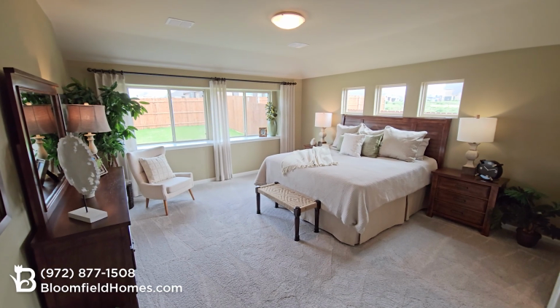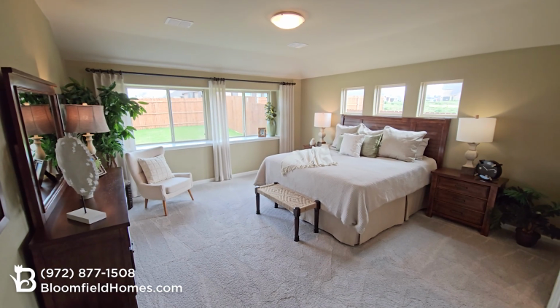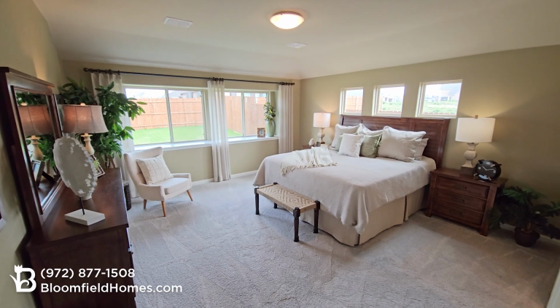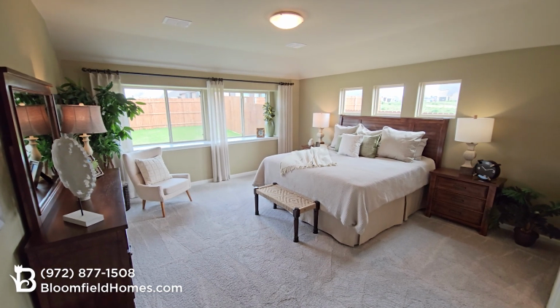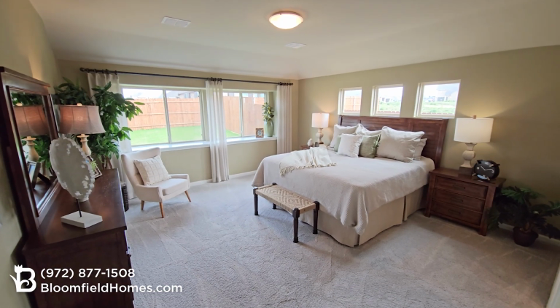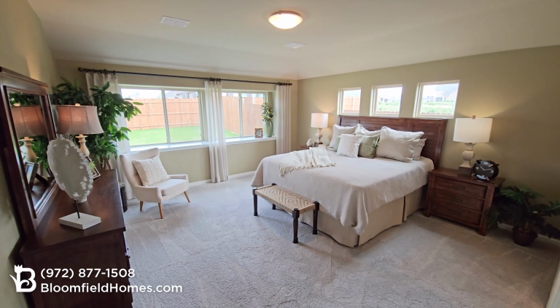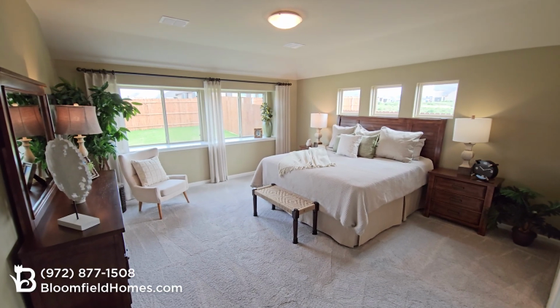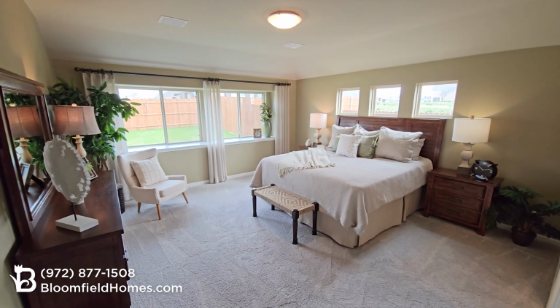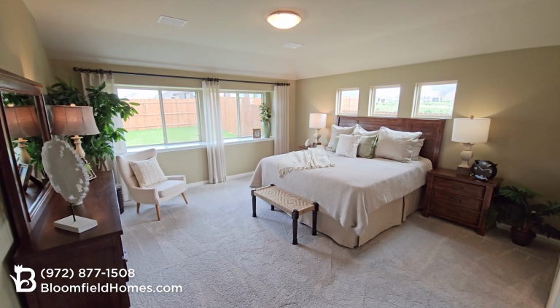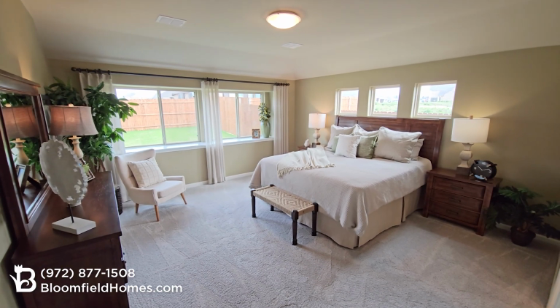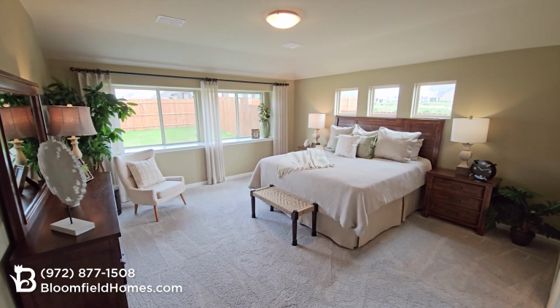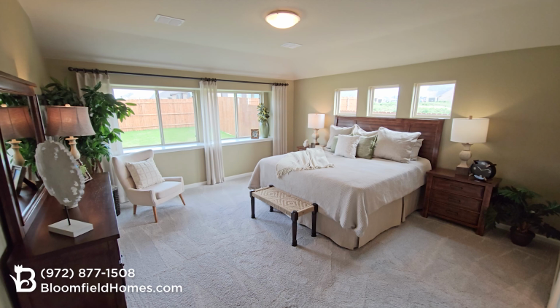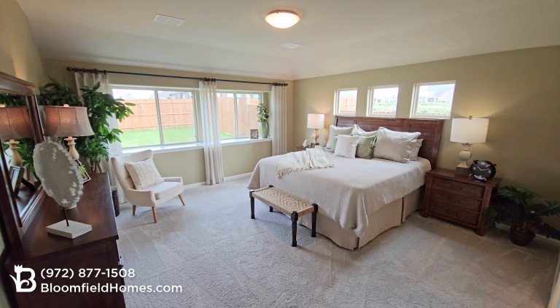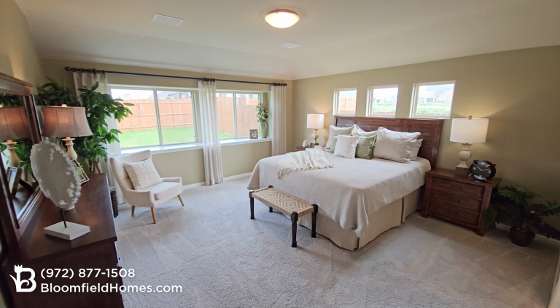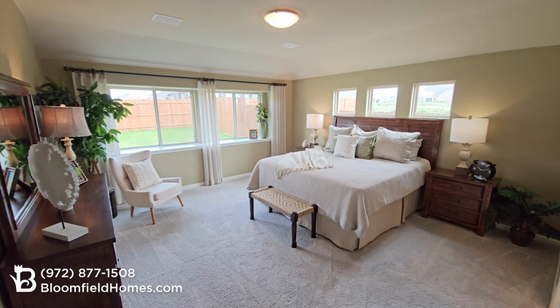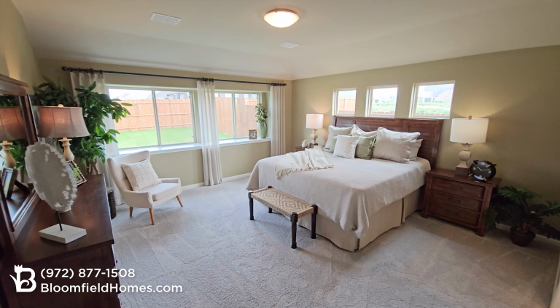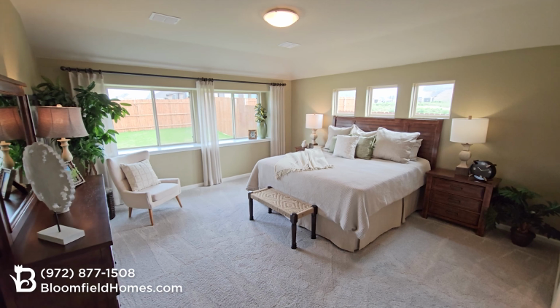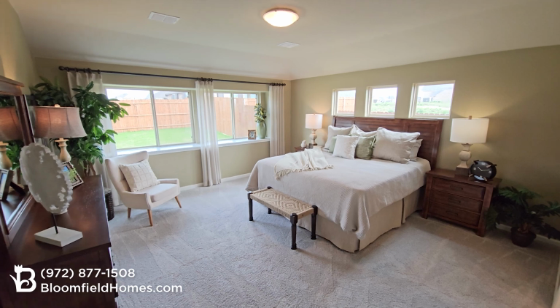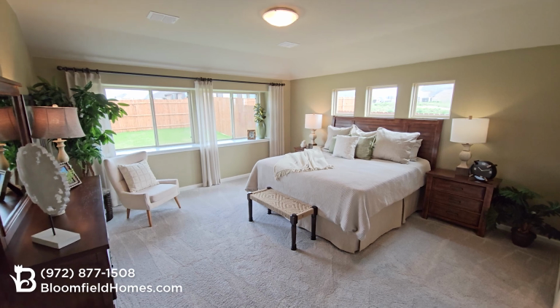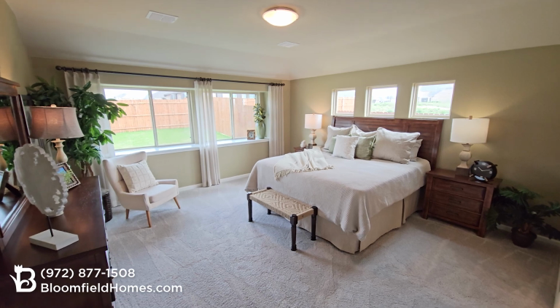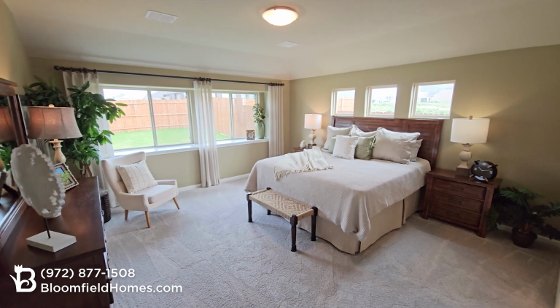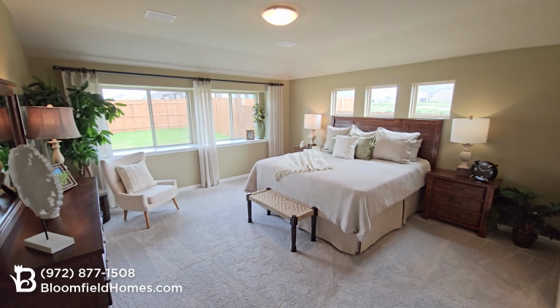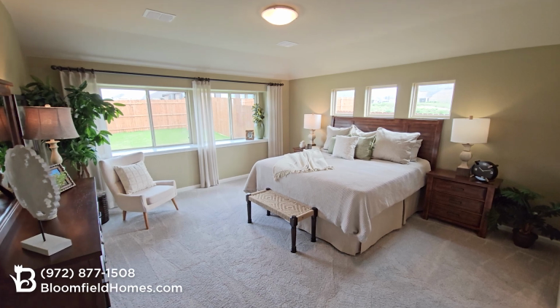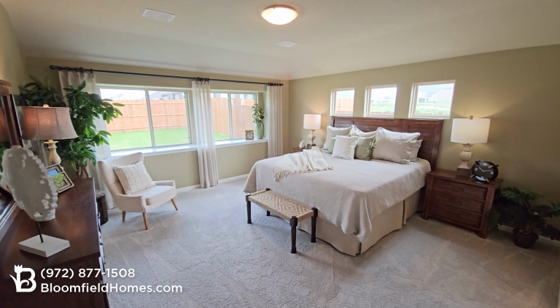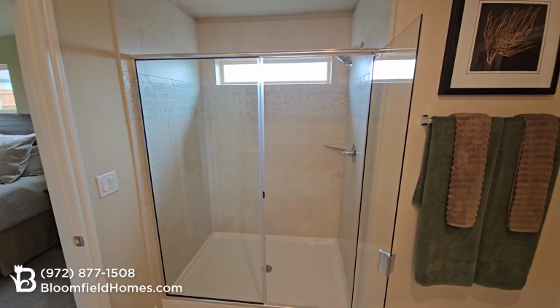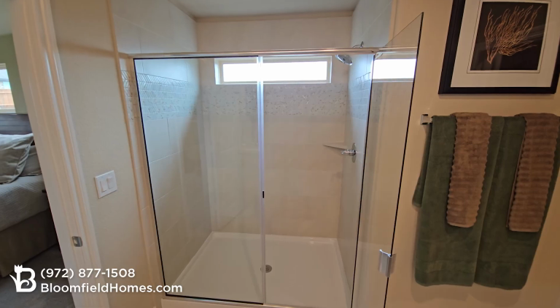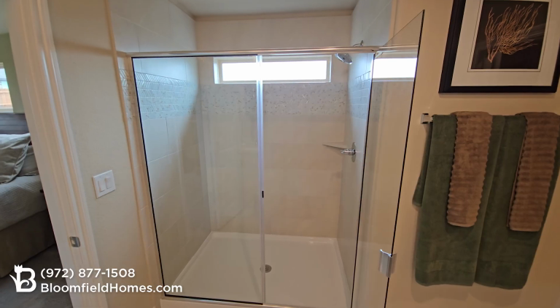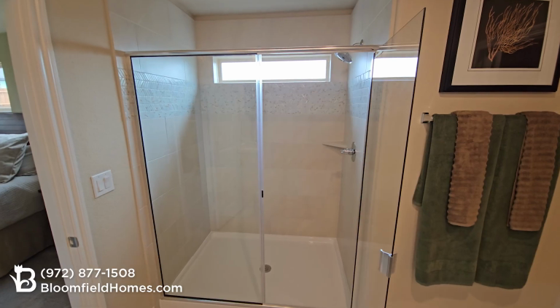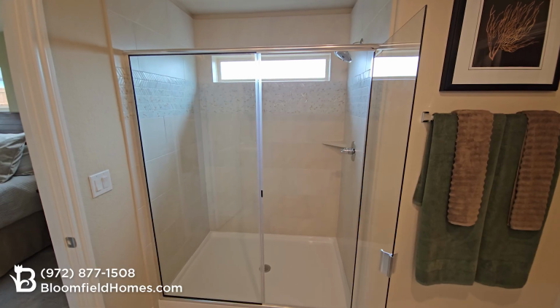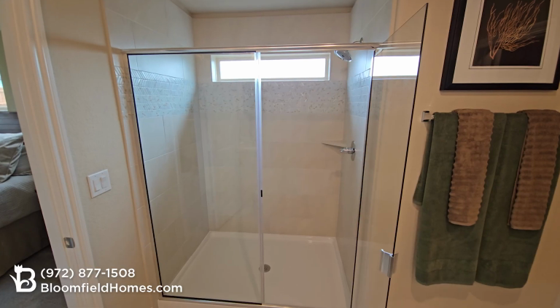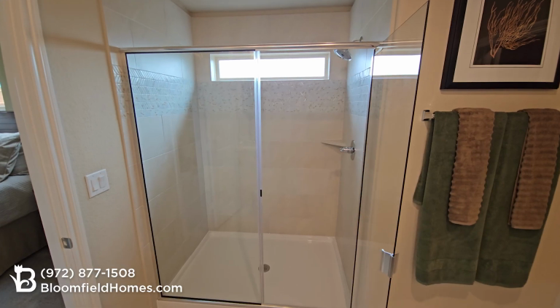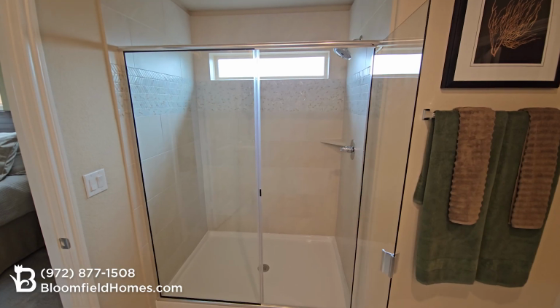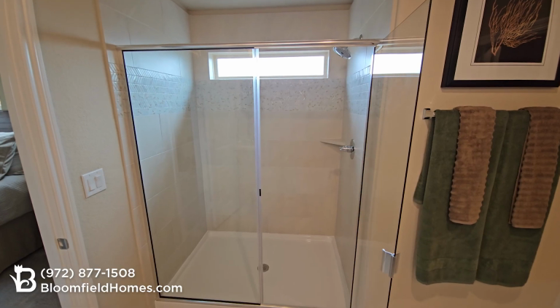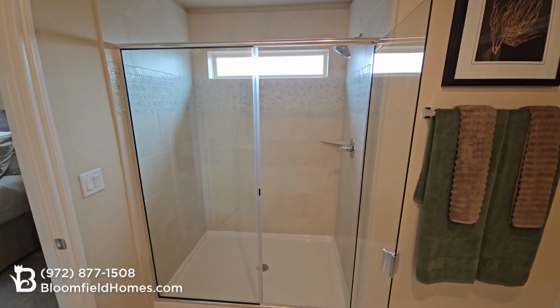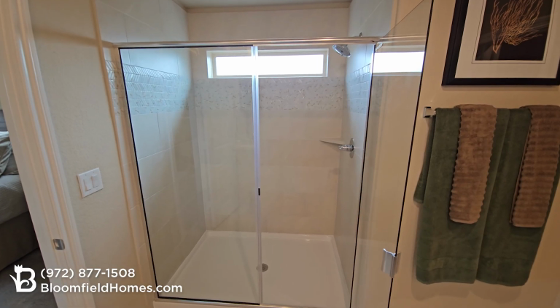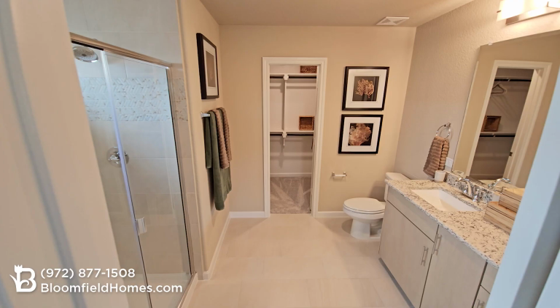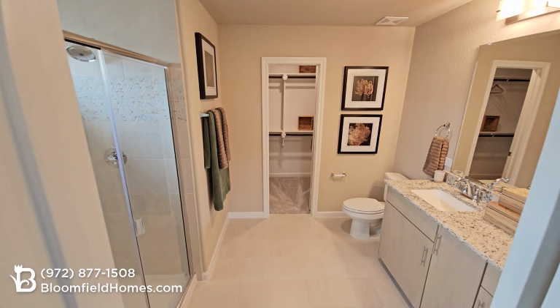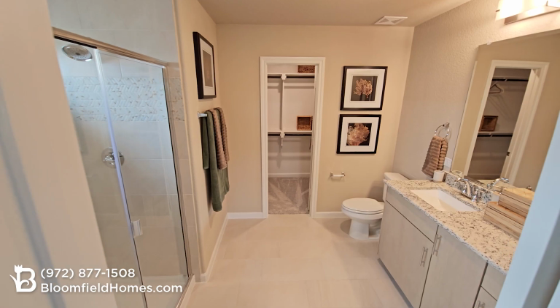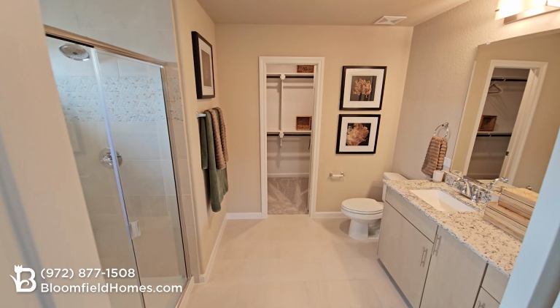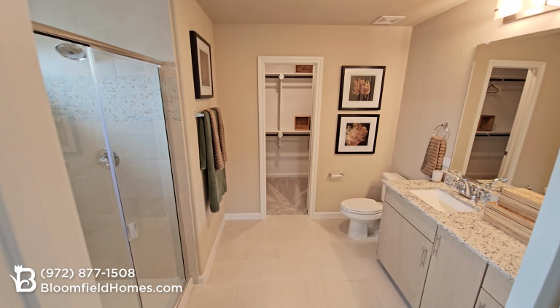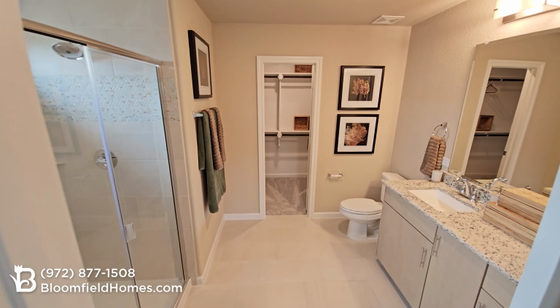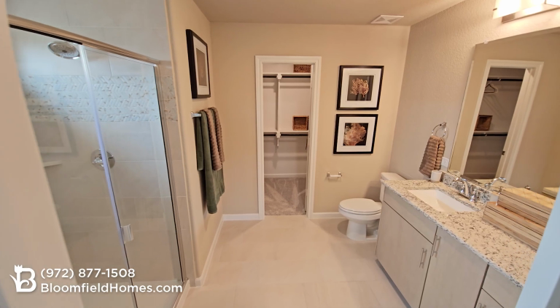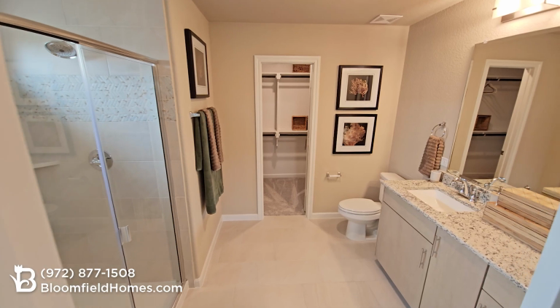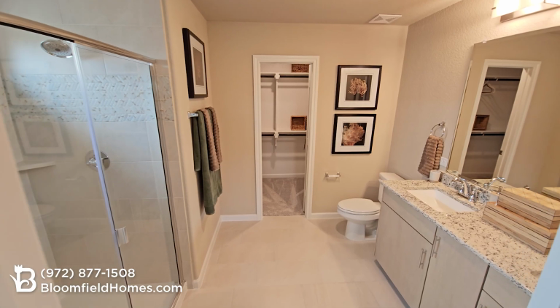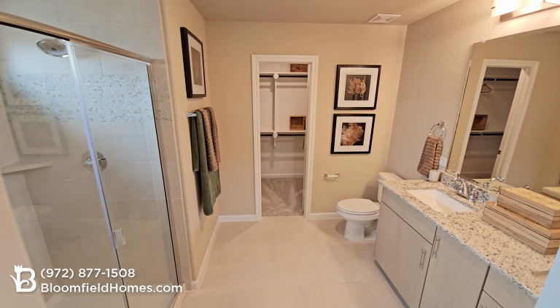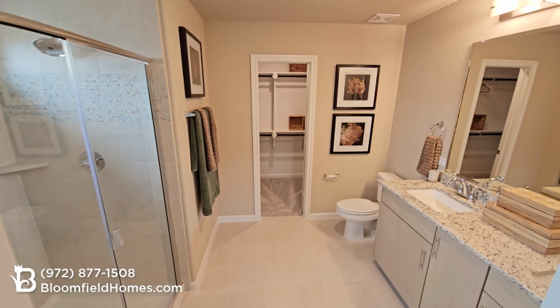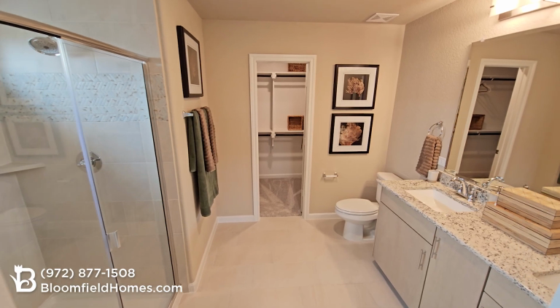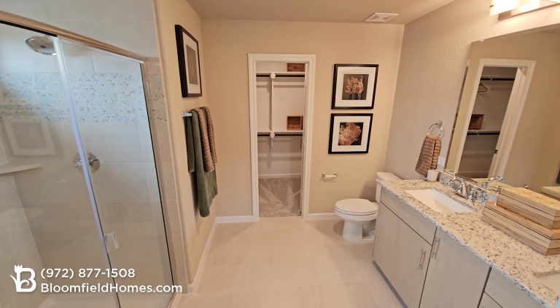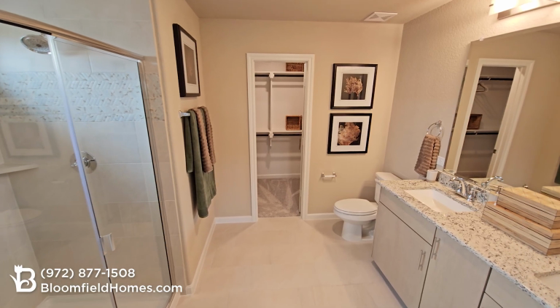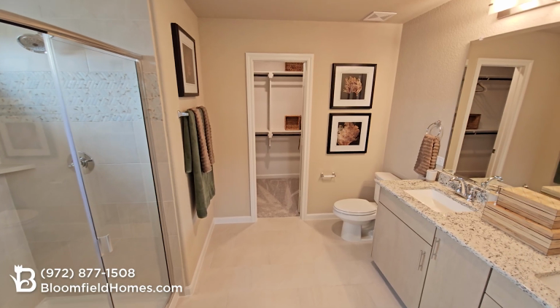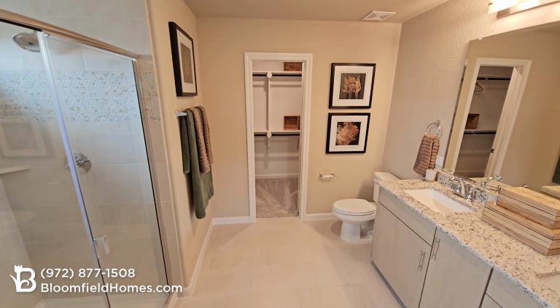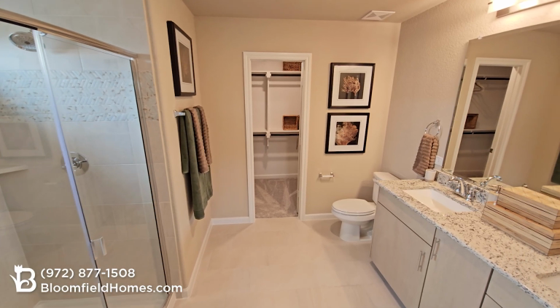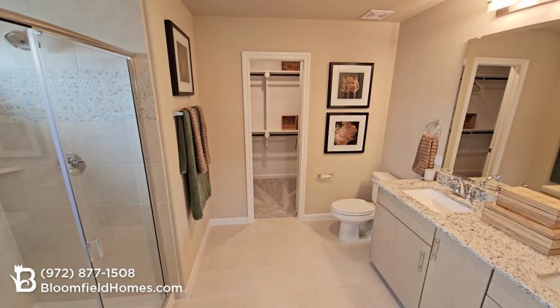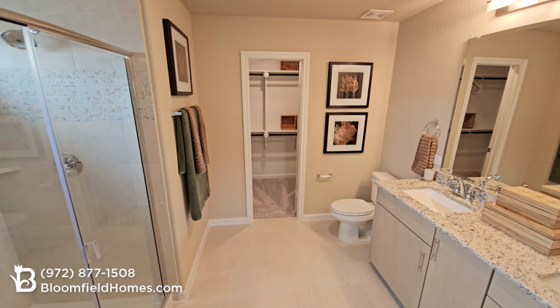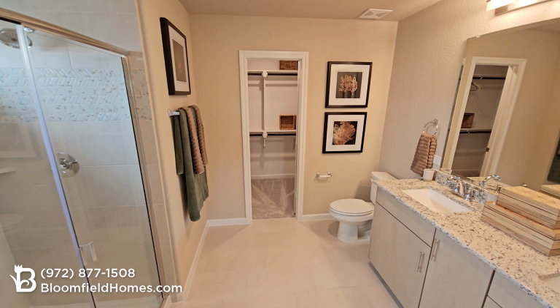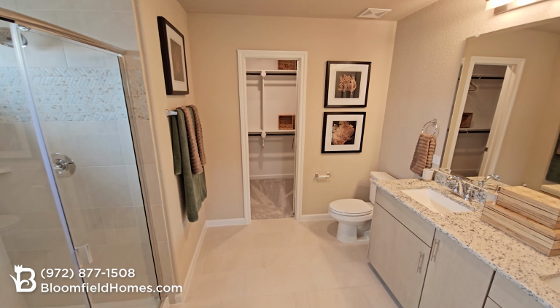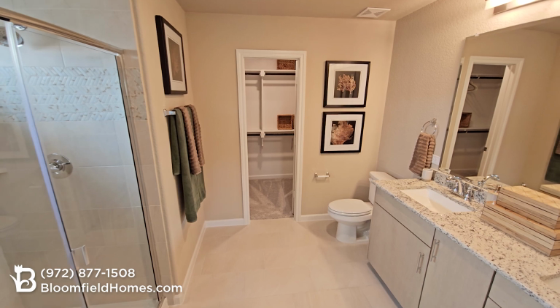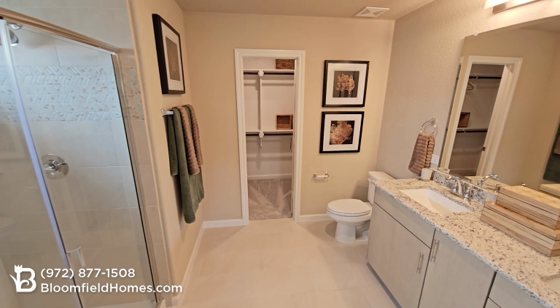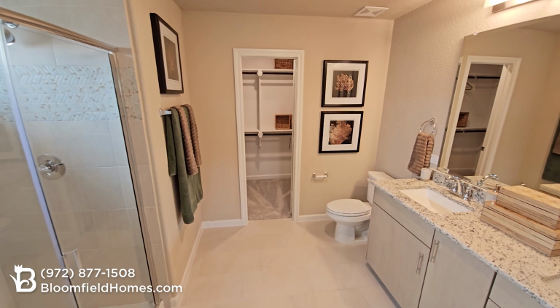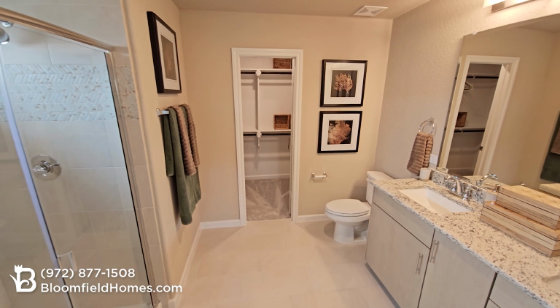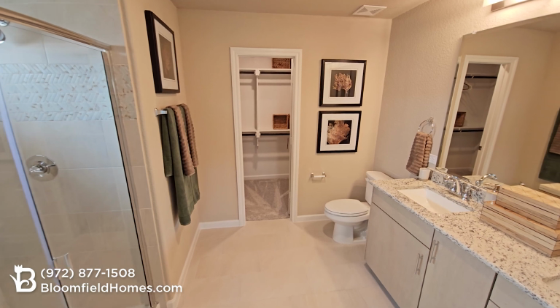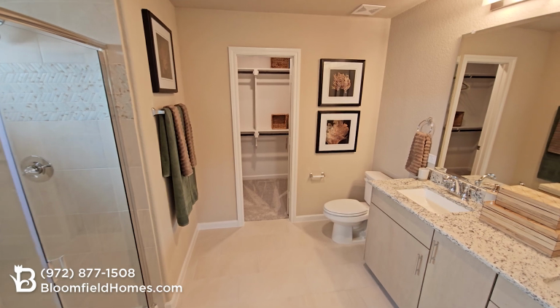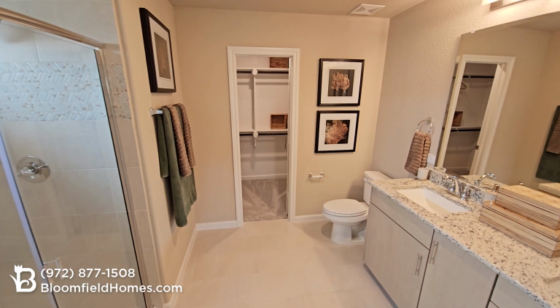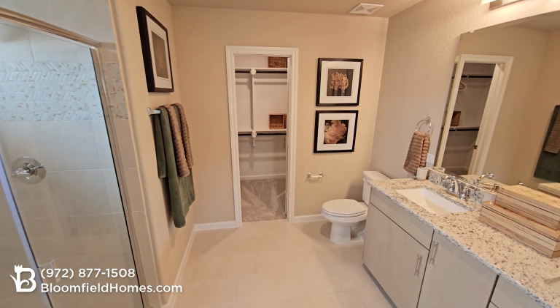The generous primary suite is a great place to relax with oversized windows, large walk-in shower, granite countertop, and a spacious walk-in closet.